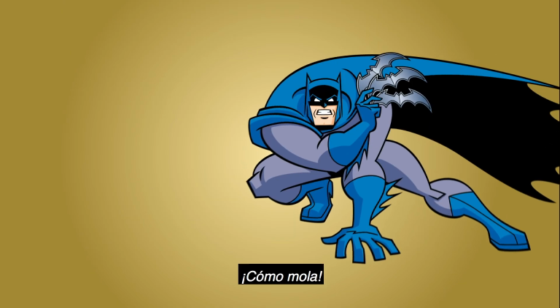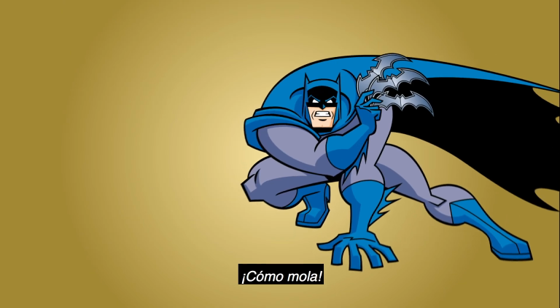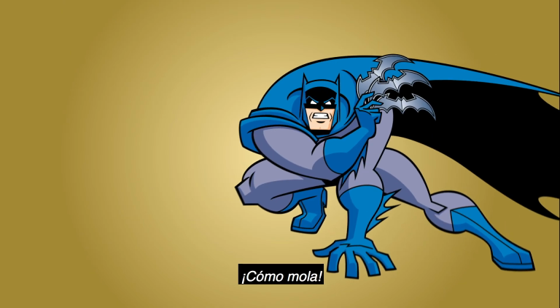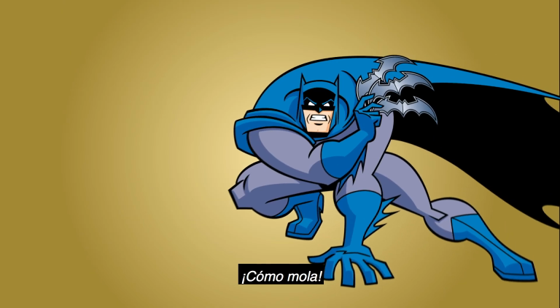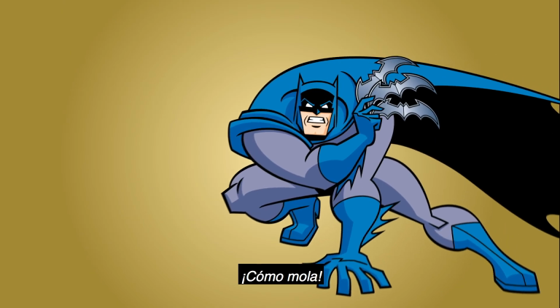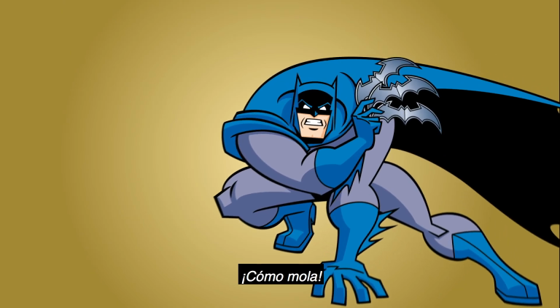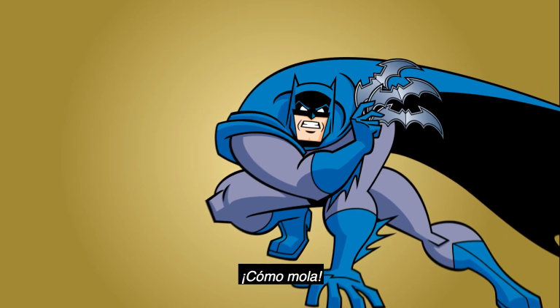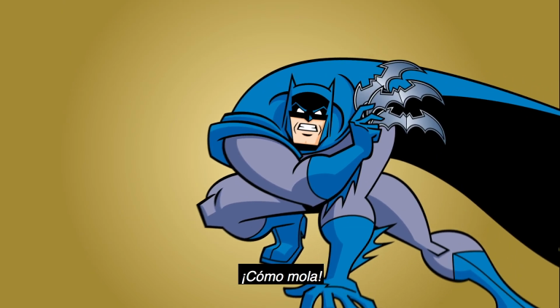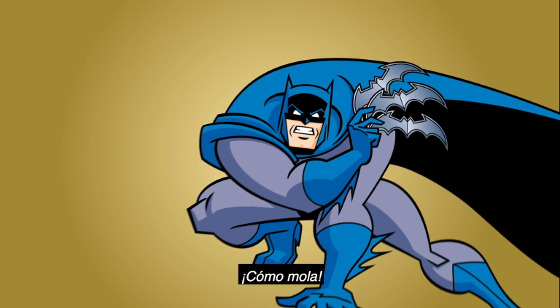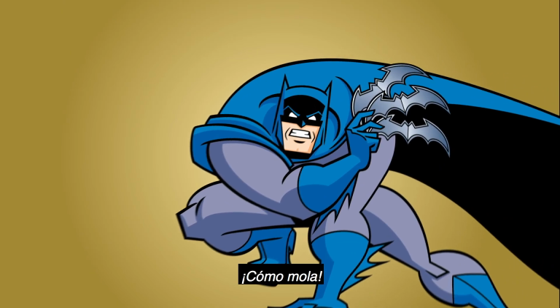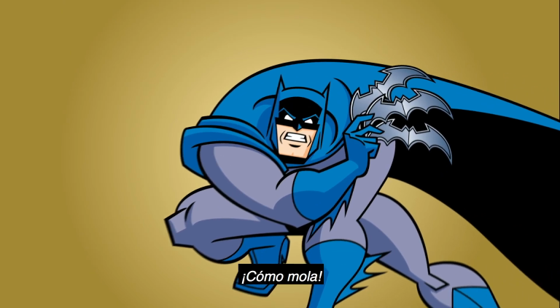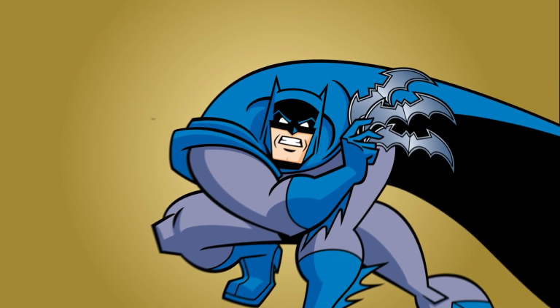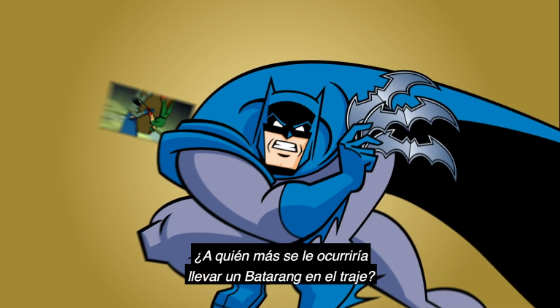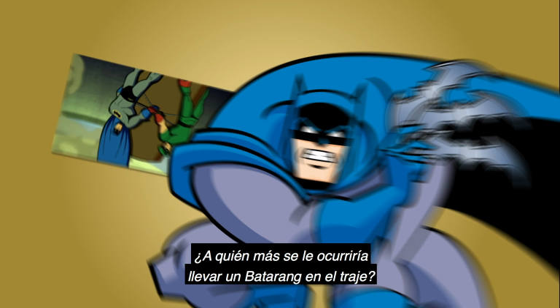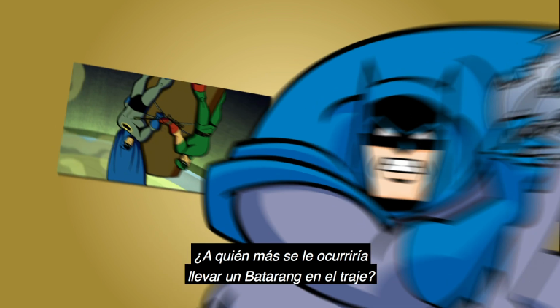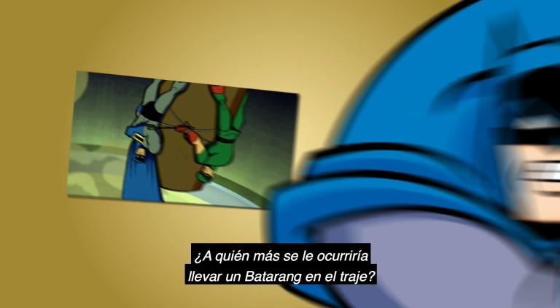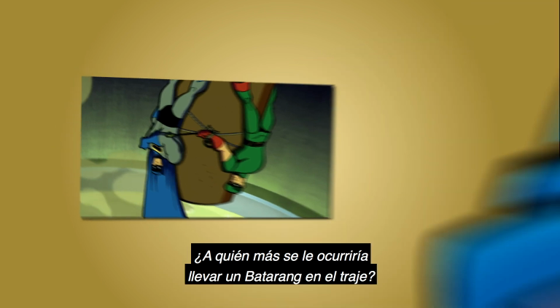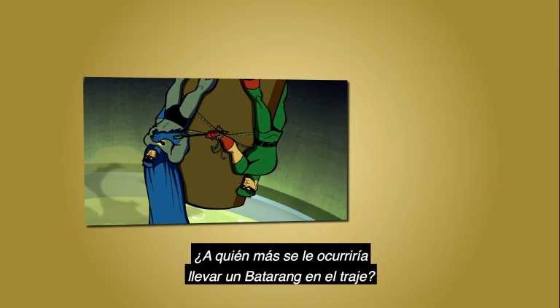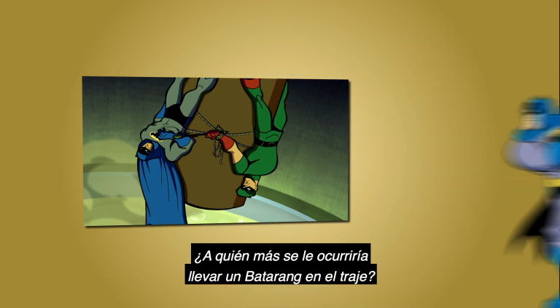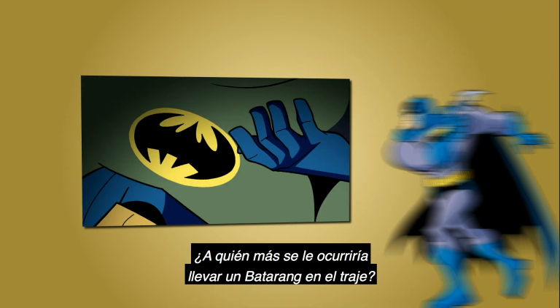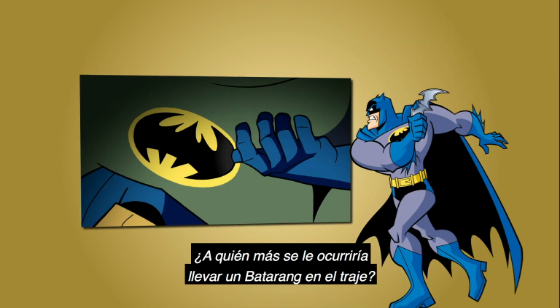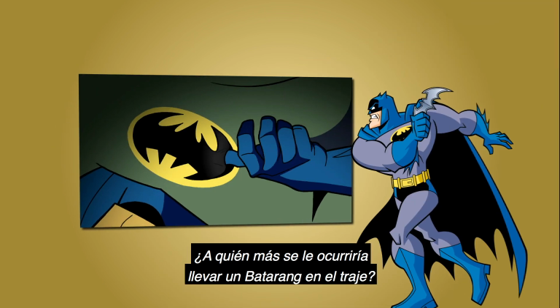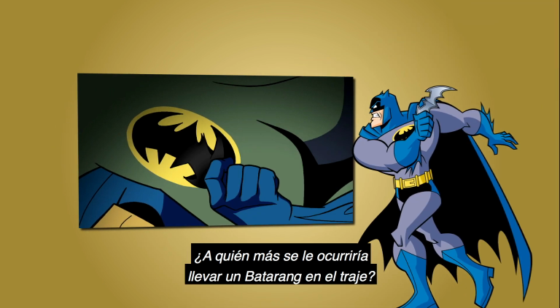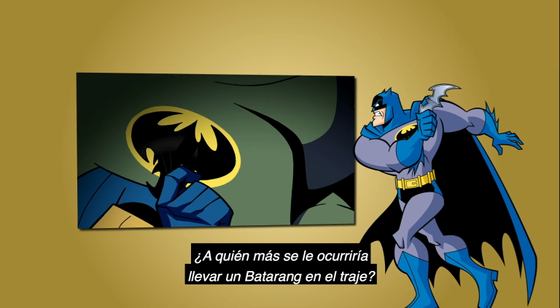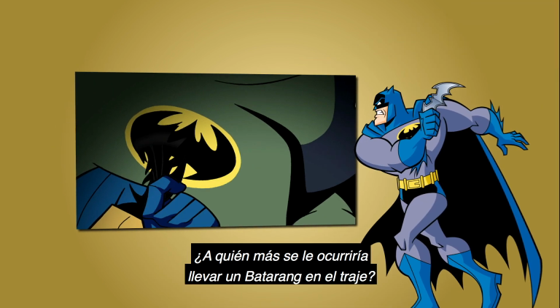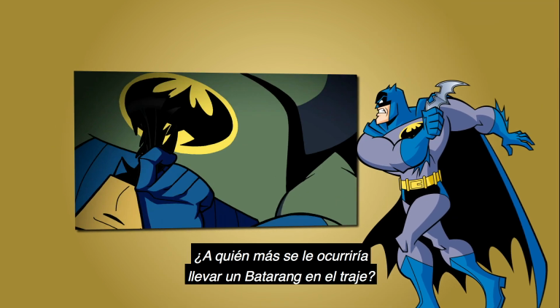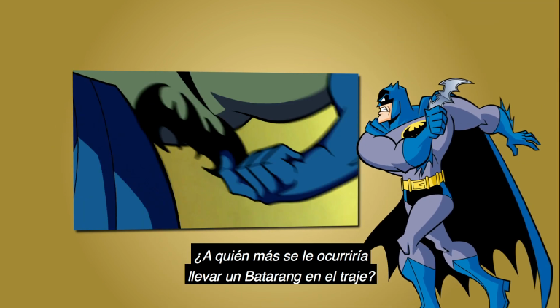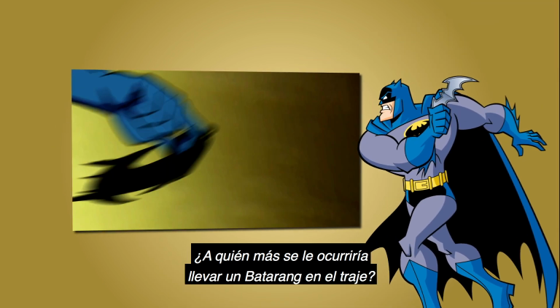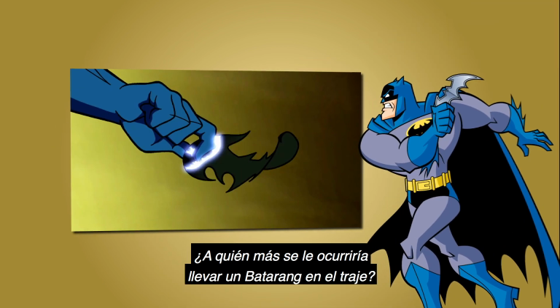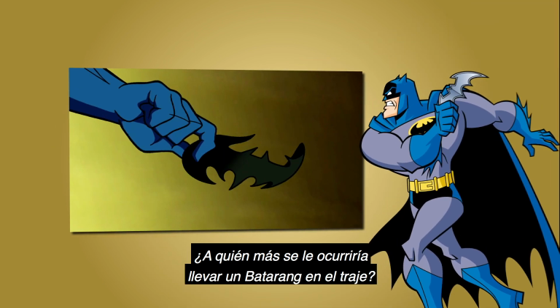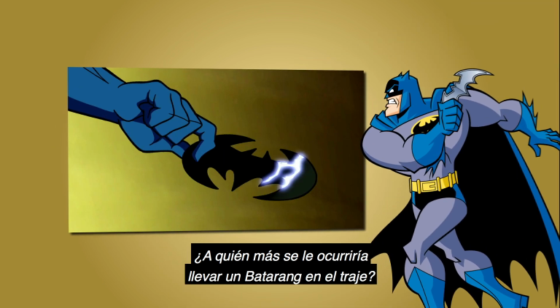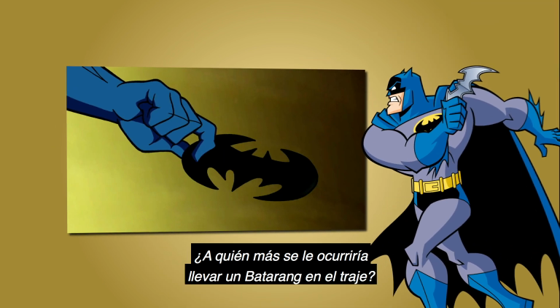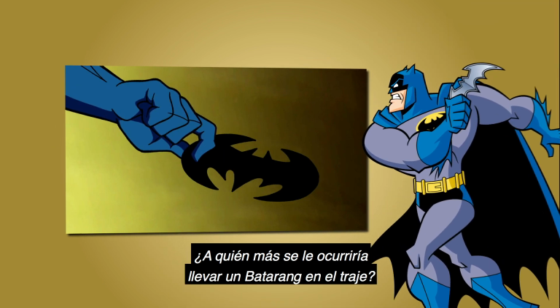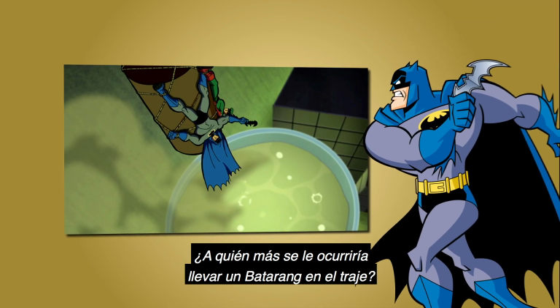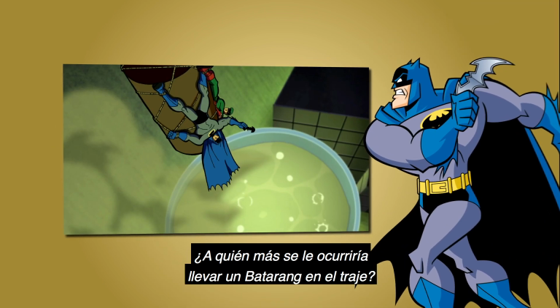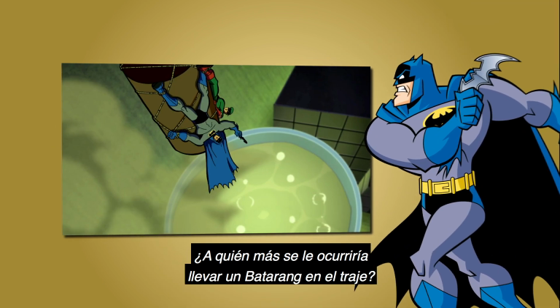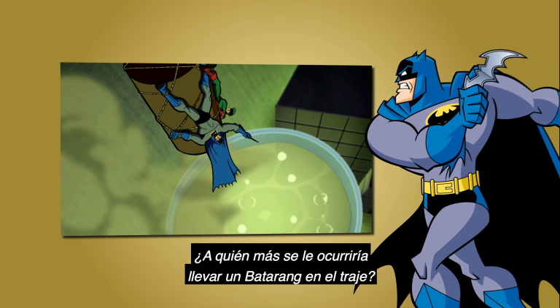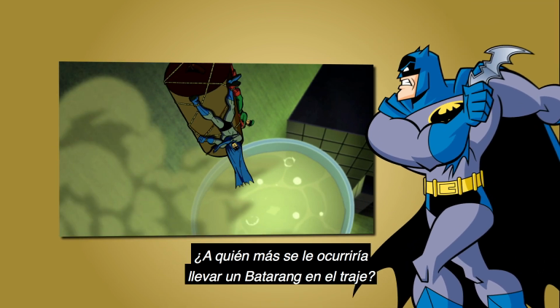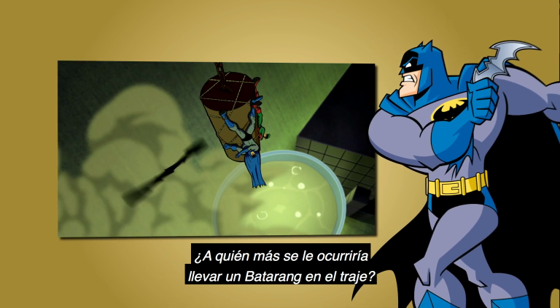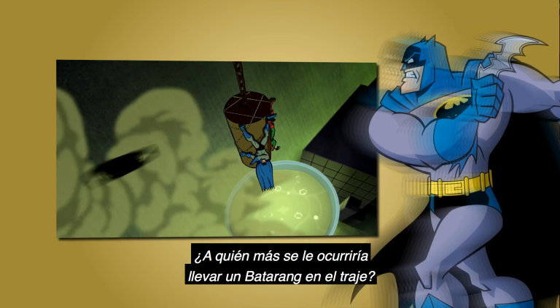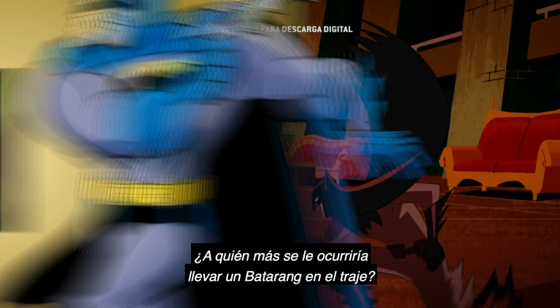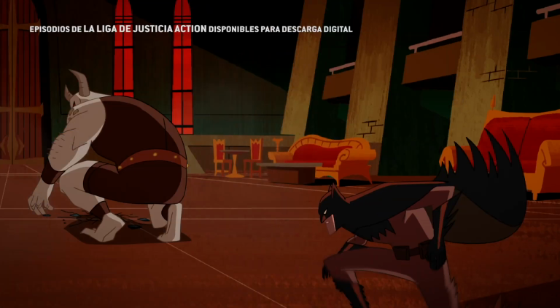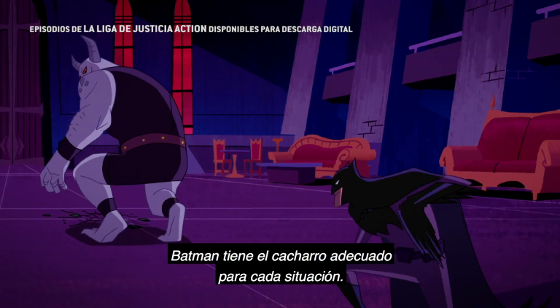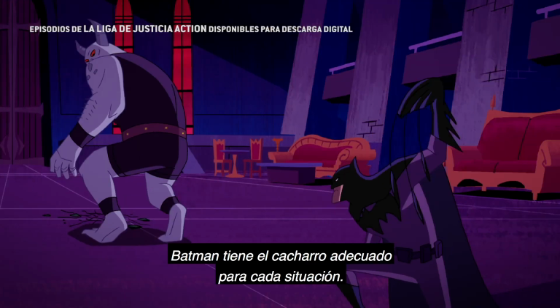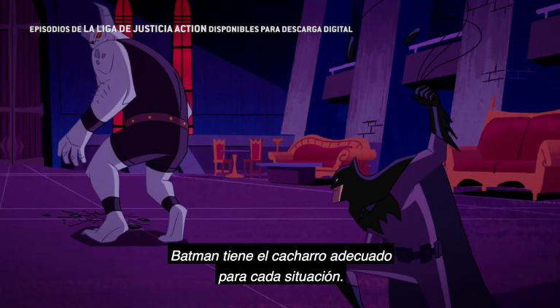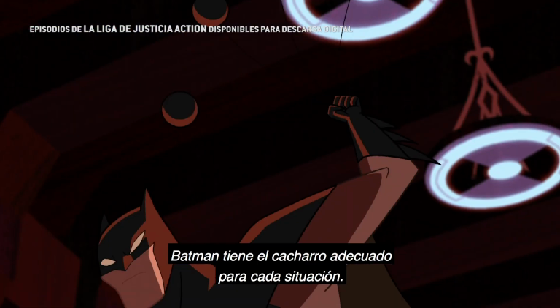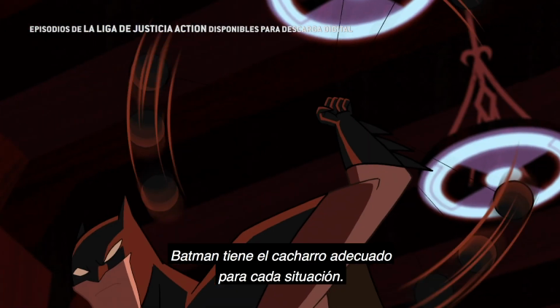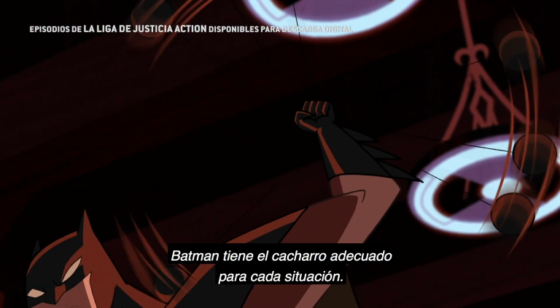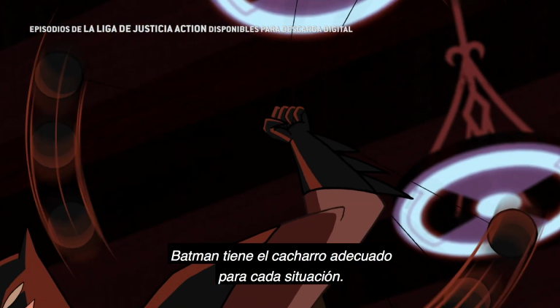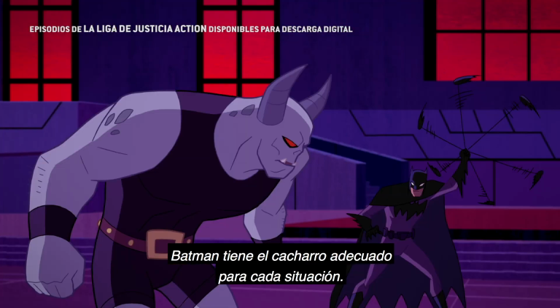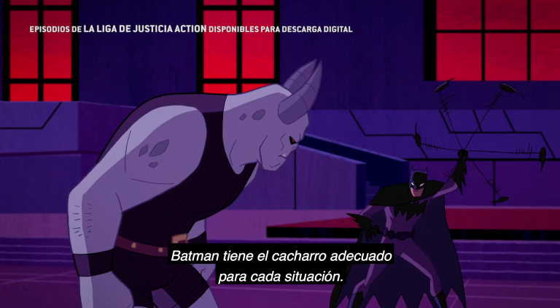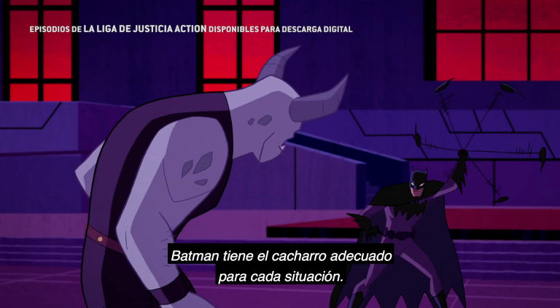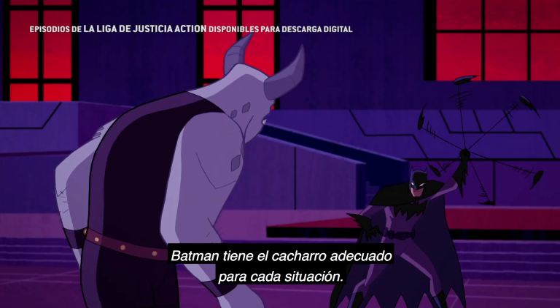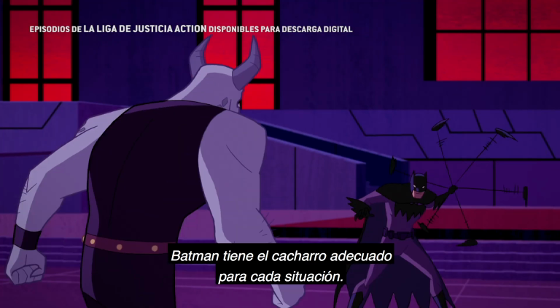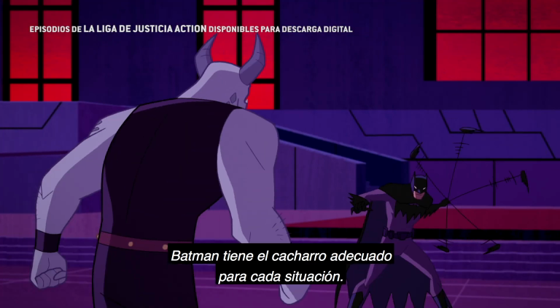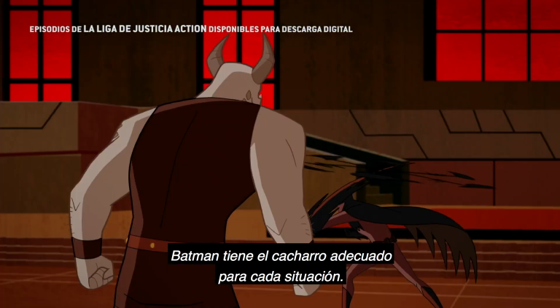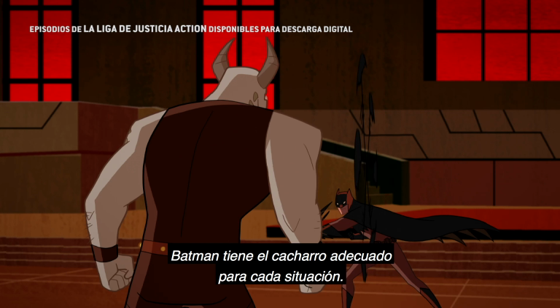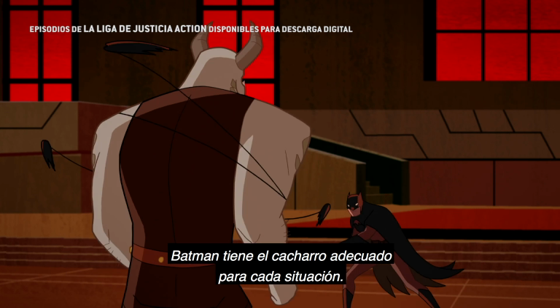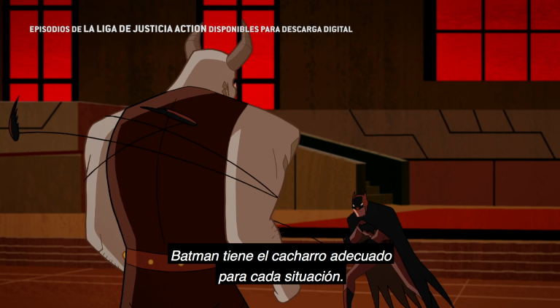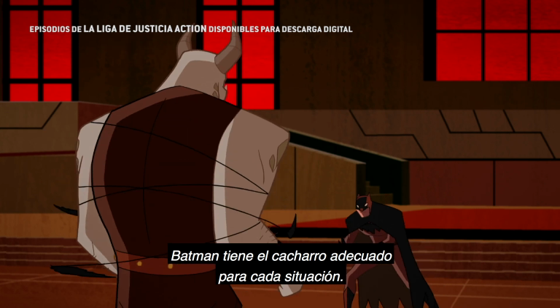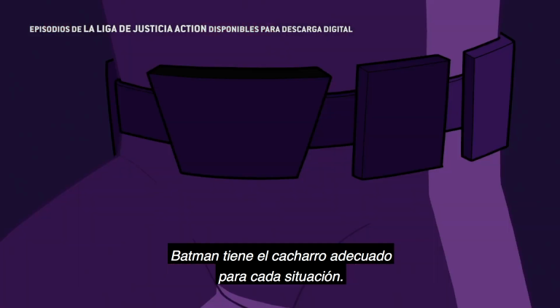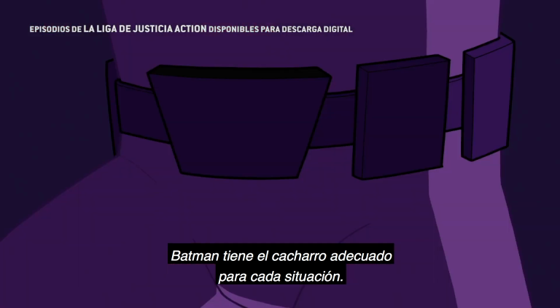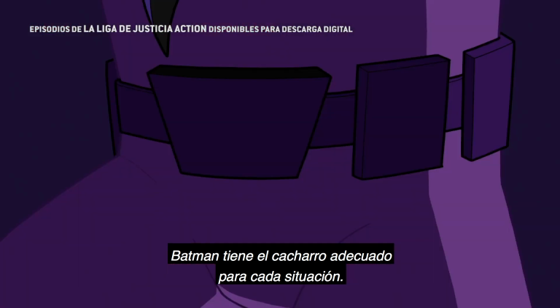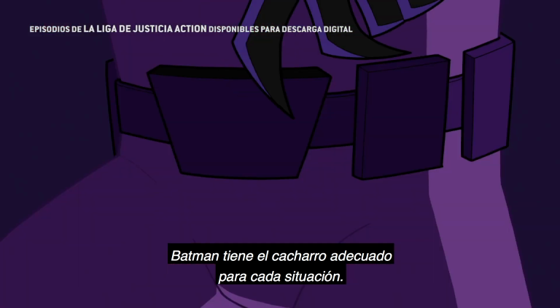That was so cool! I mean, who else would put a Batarang on their suit? Batman has the perfect contraption for every situation.